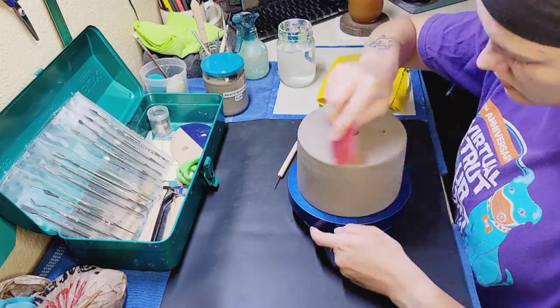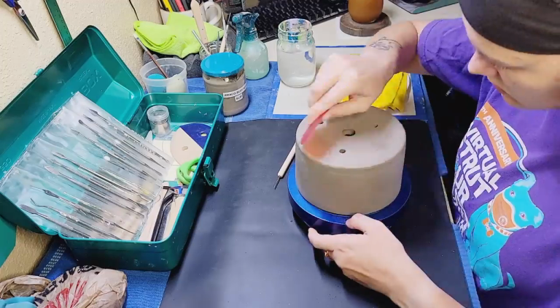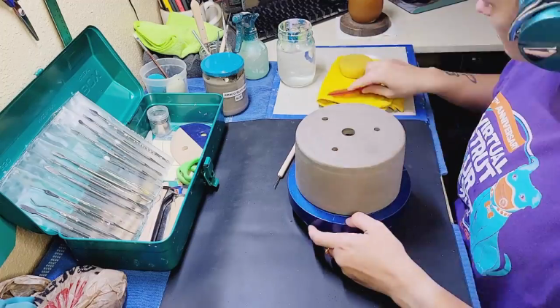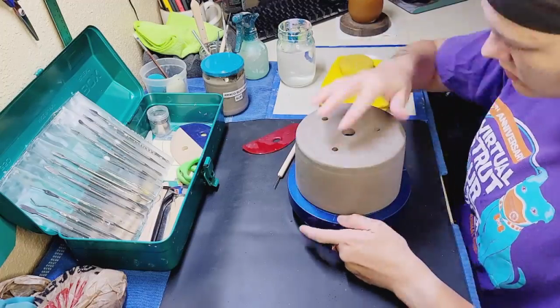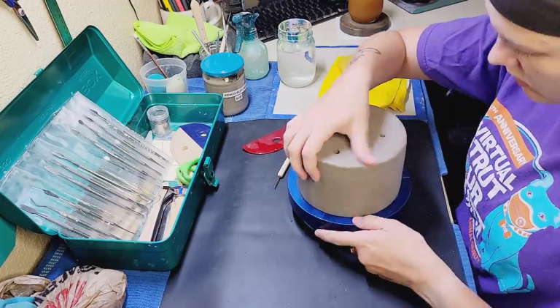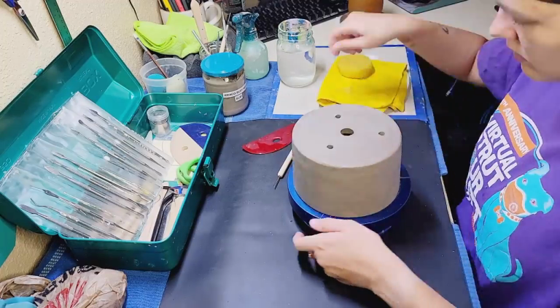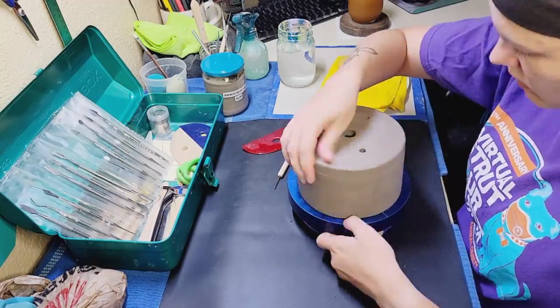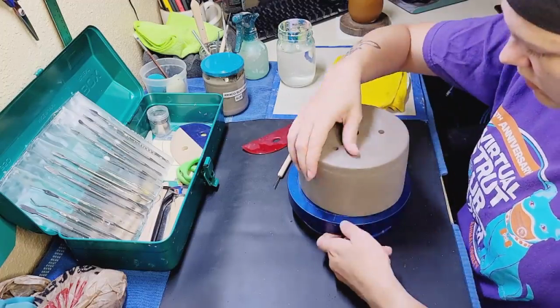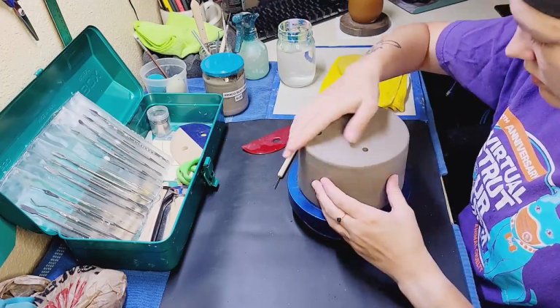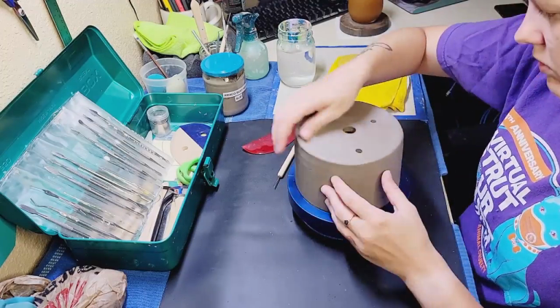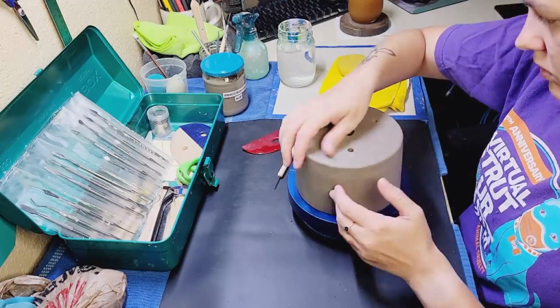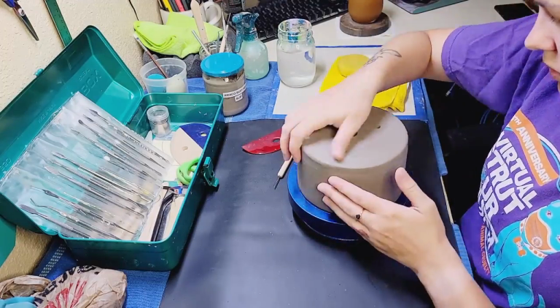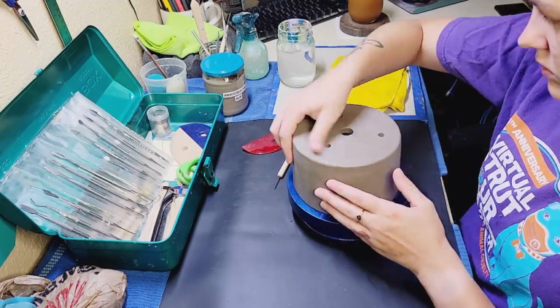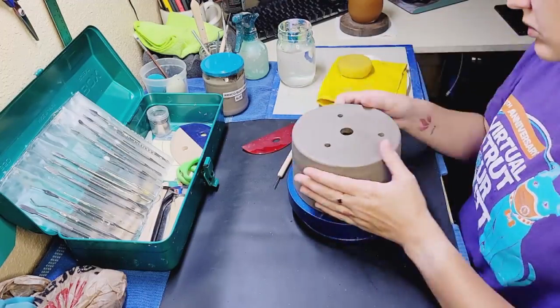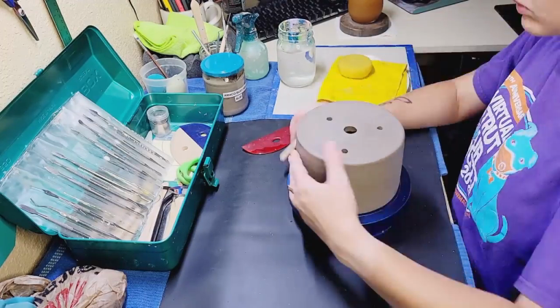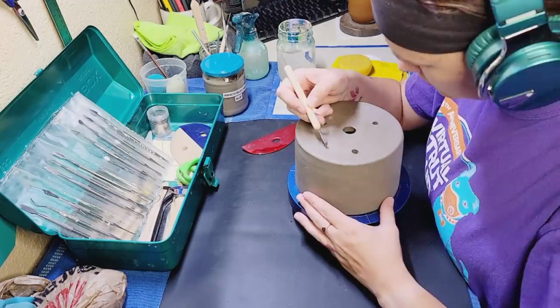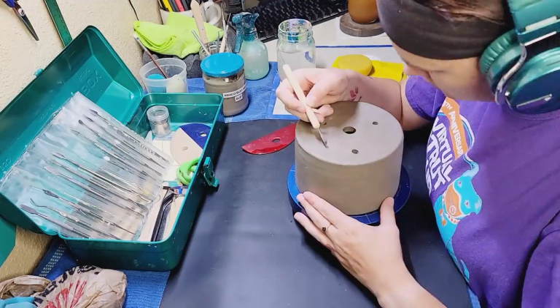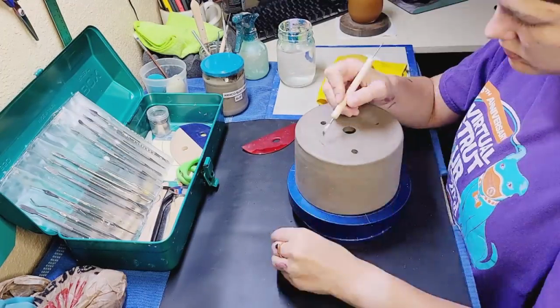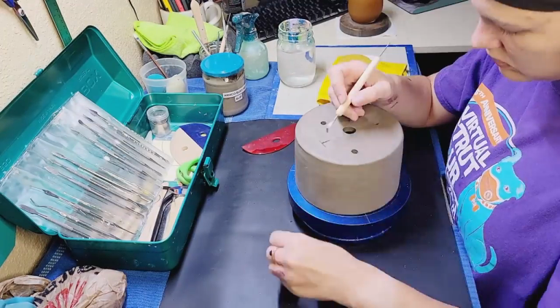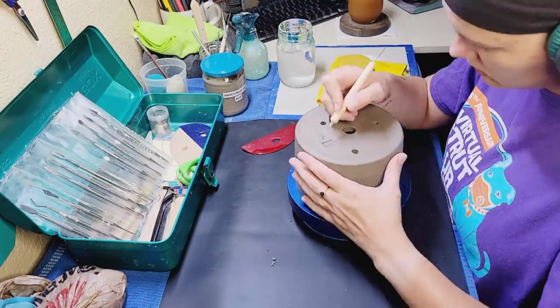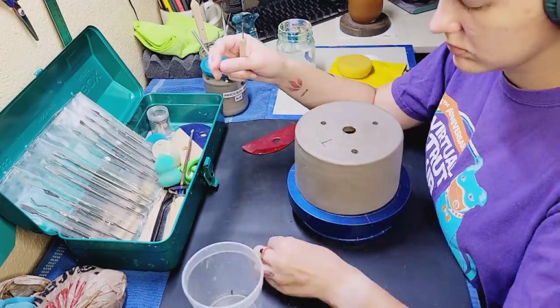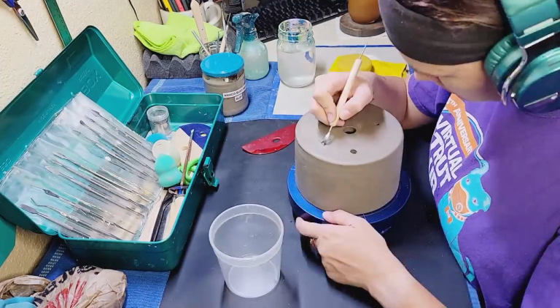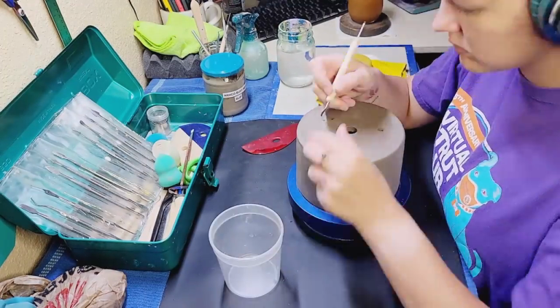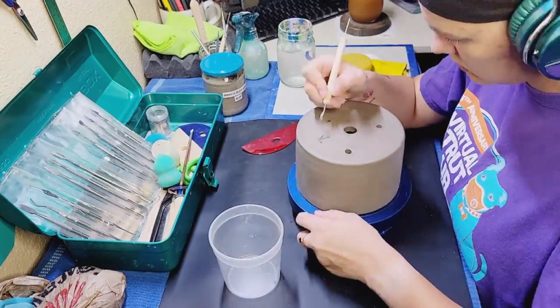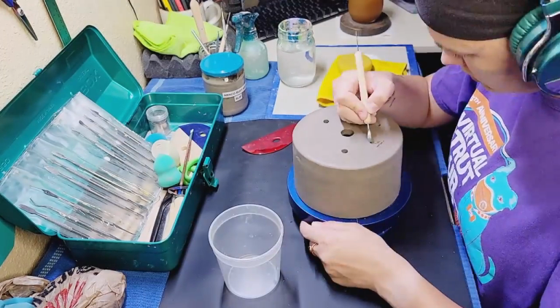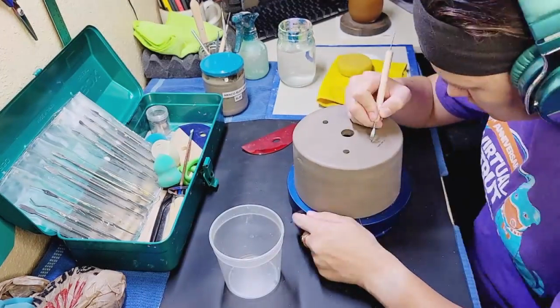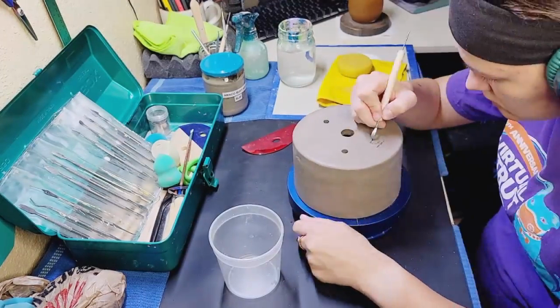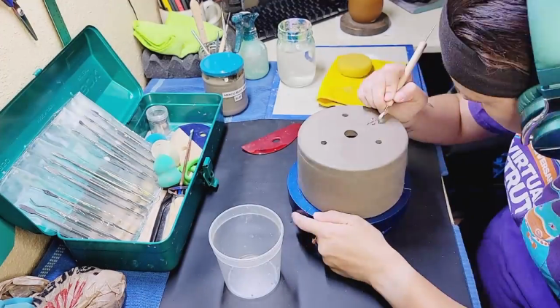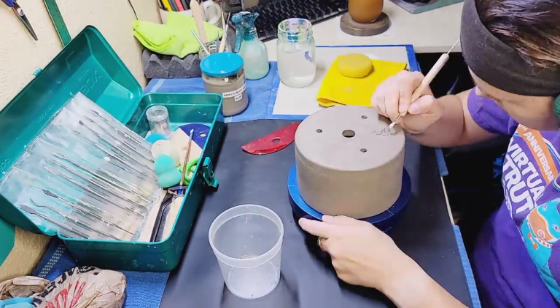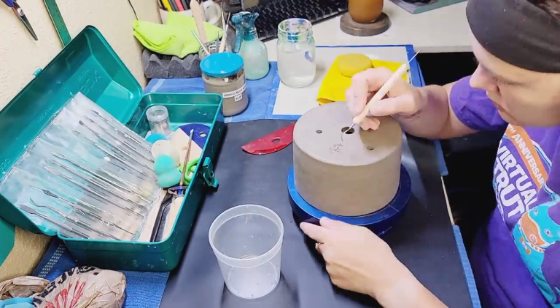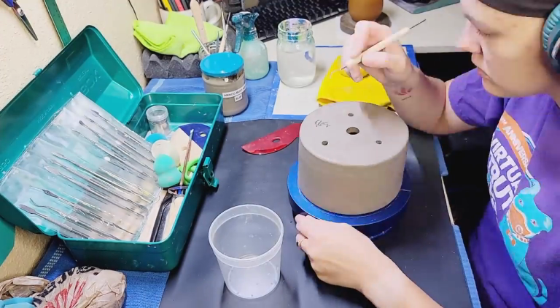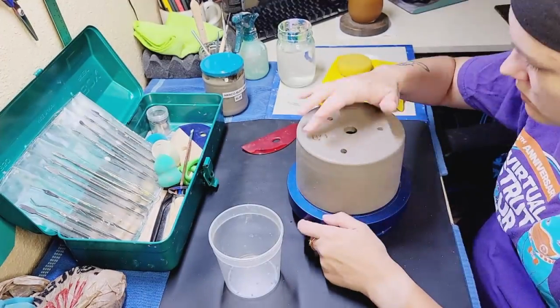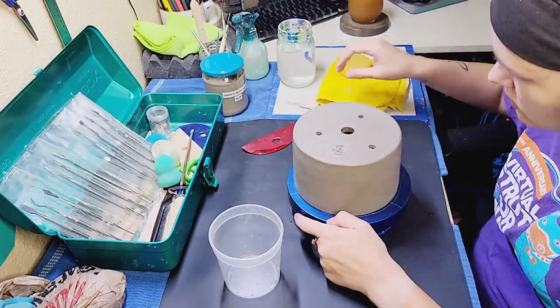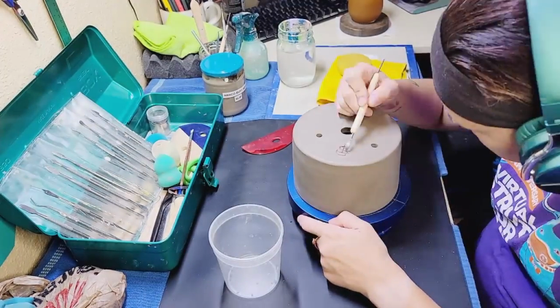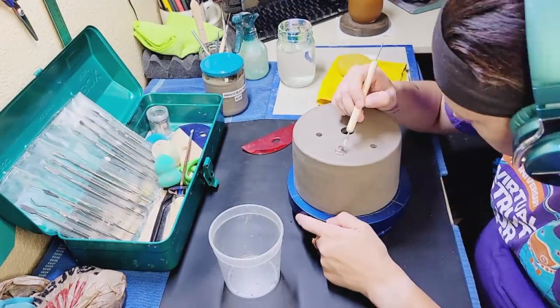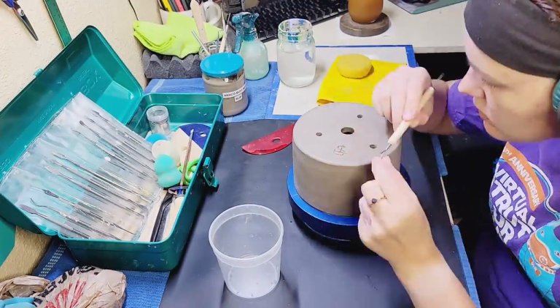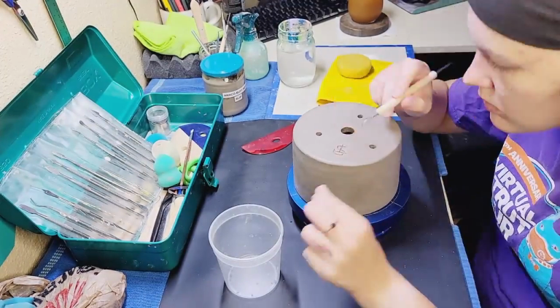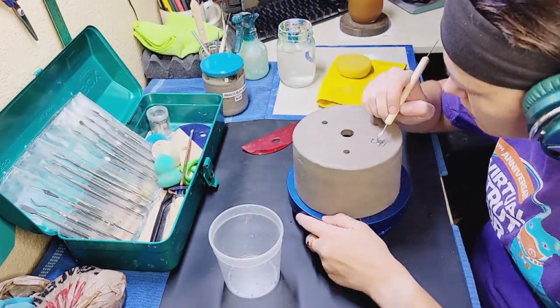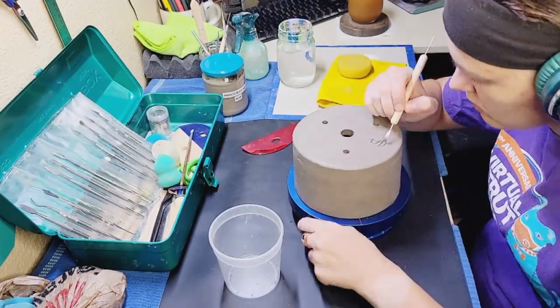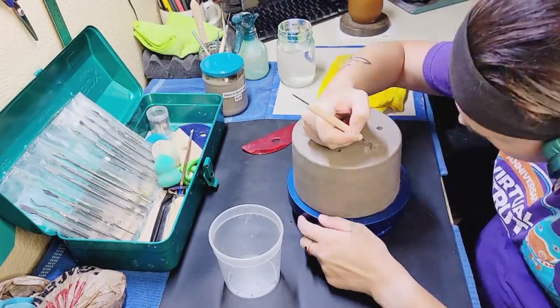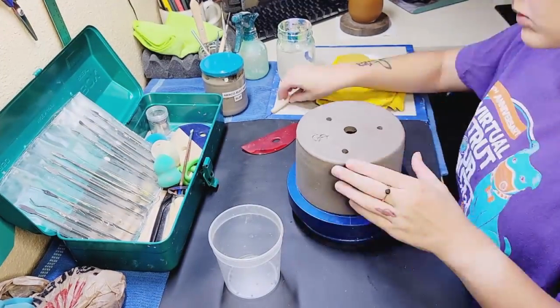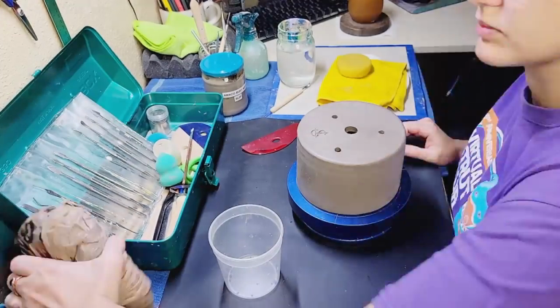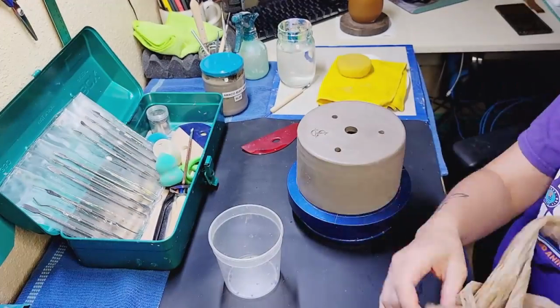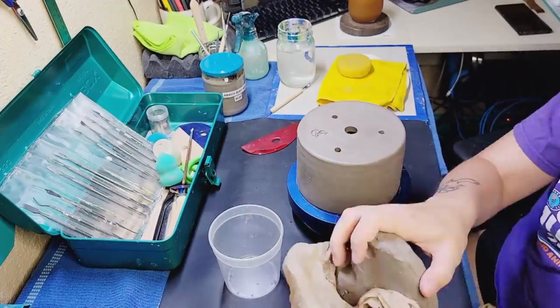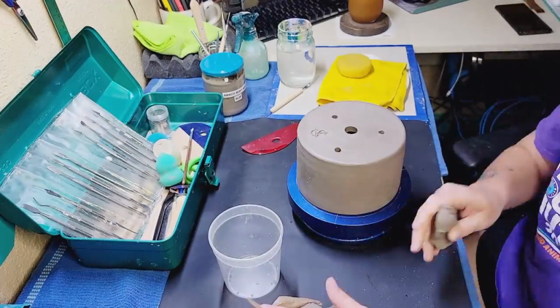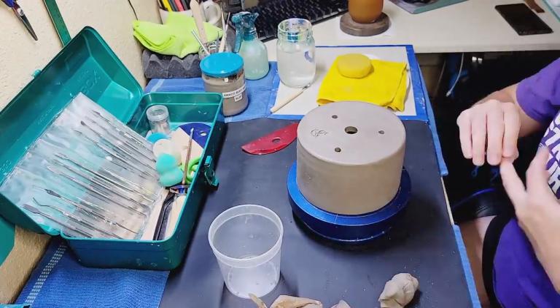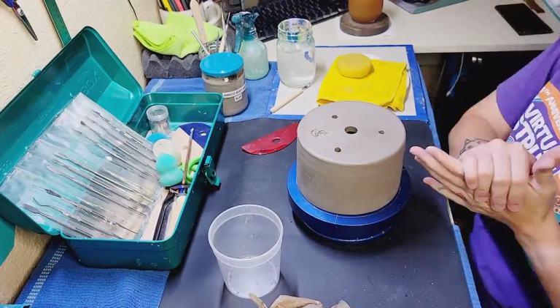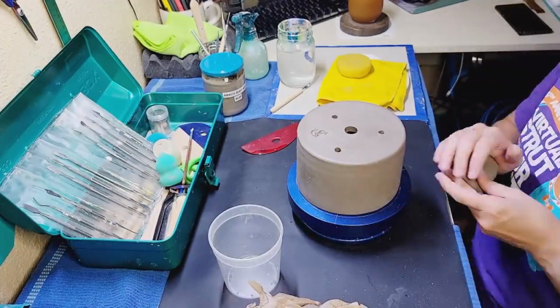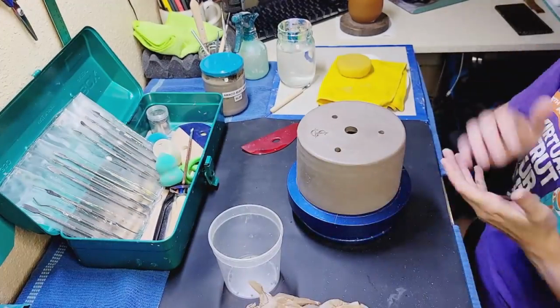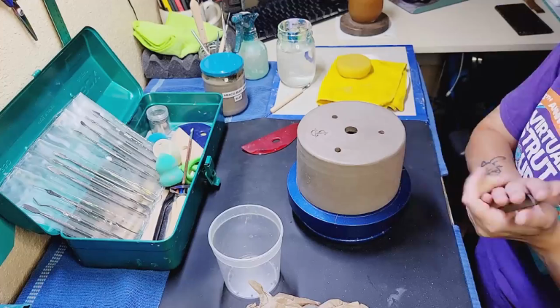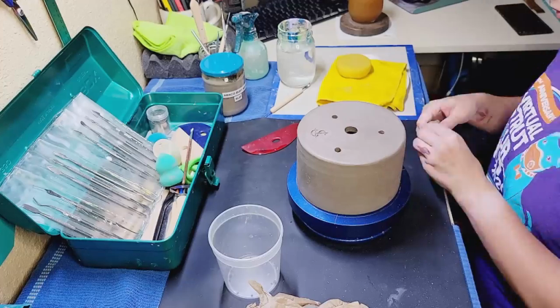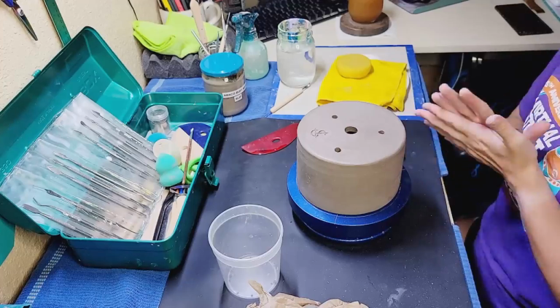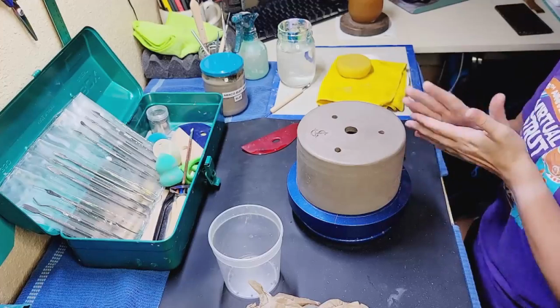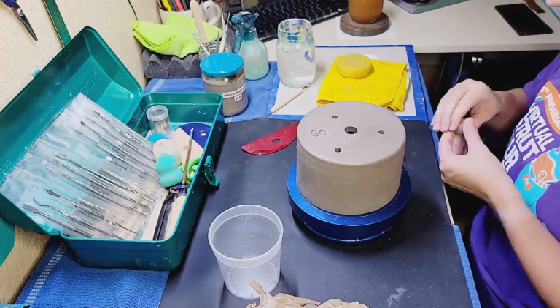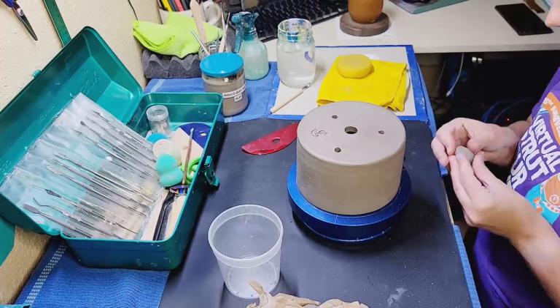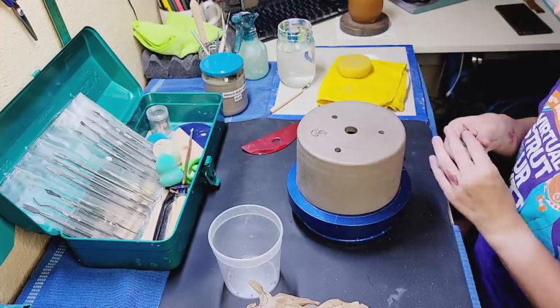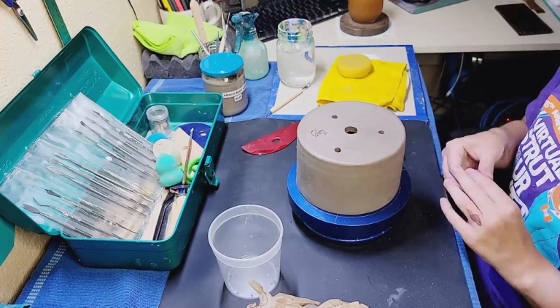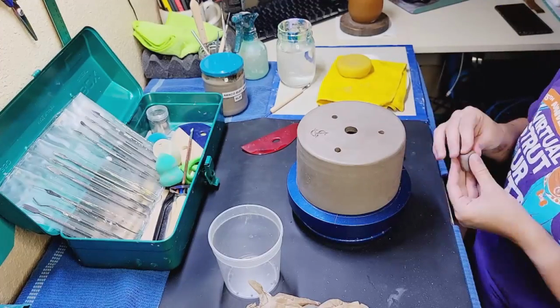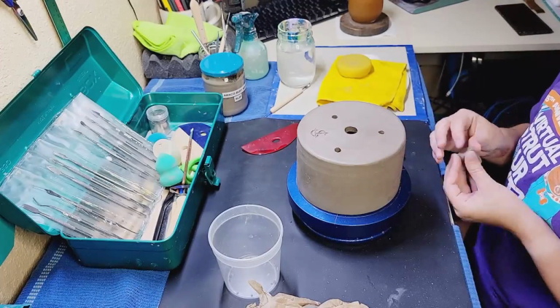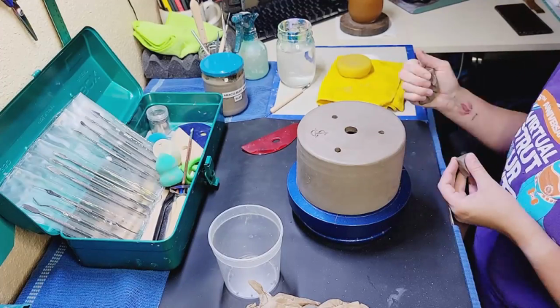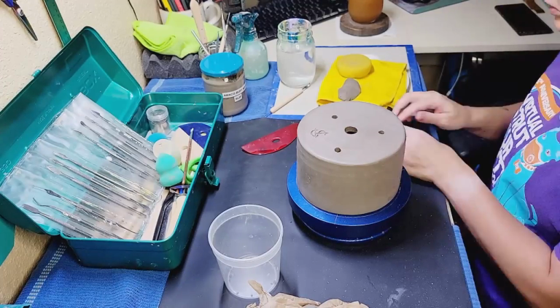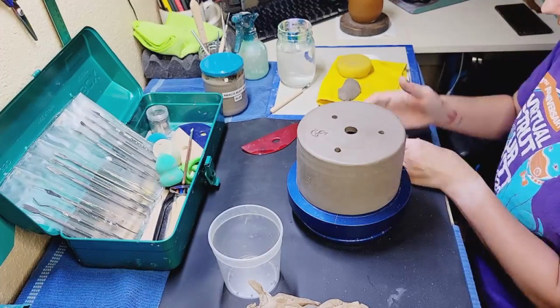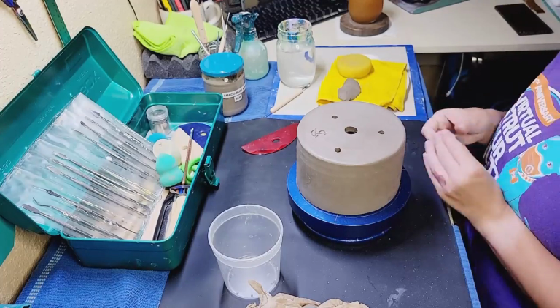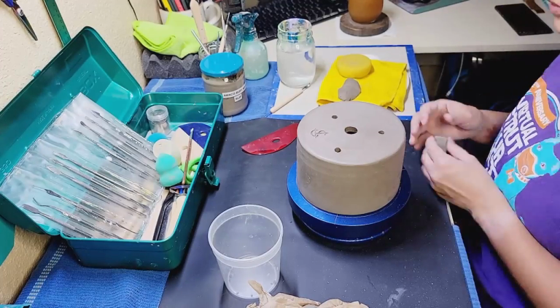Hi guys and welcome back to my channel Blue Nose Trading. My name is Tori Solis and today I'm going to be sculpting another dragon pot.